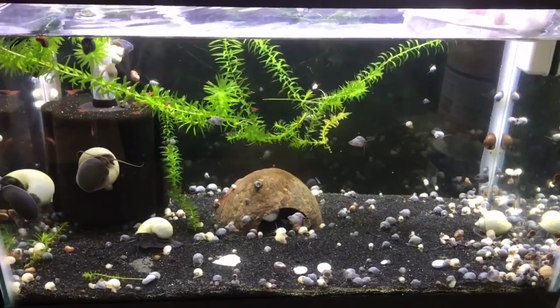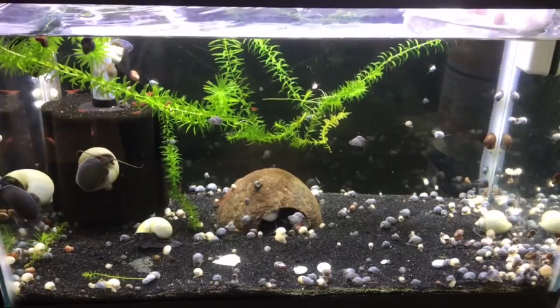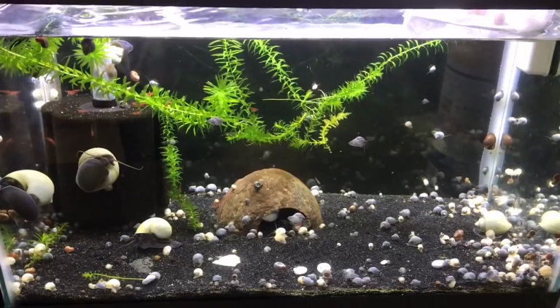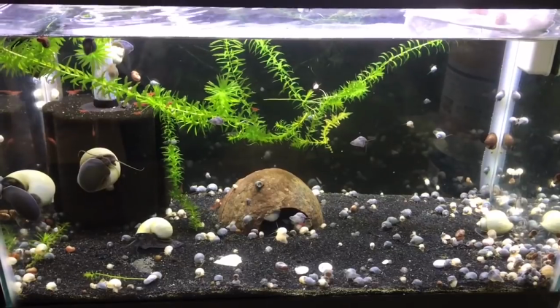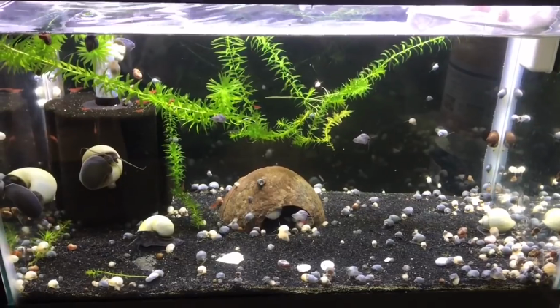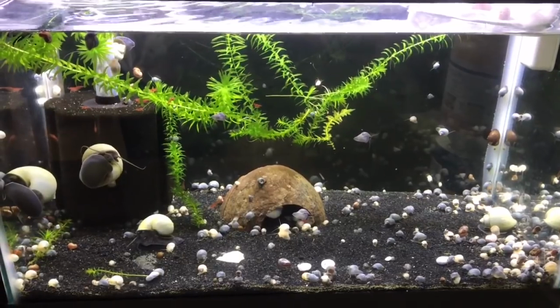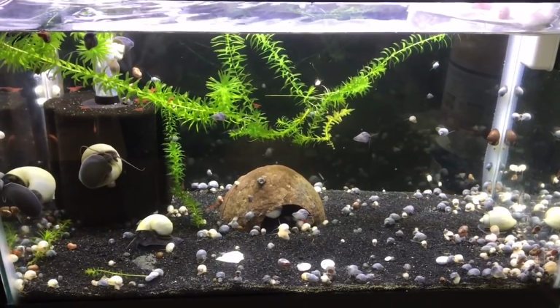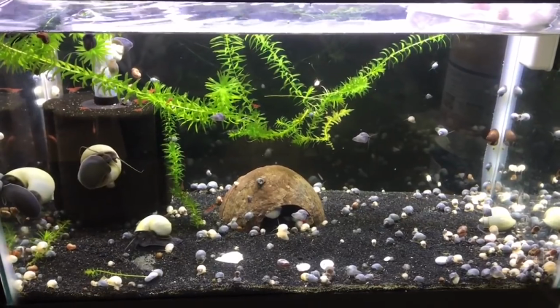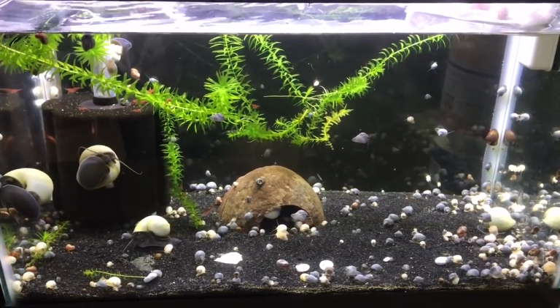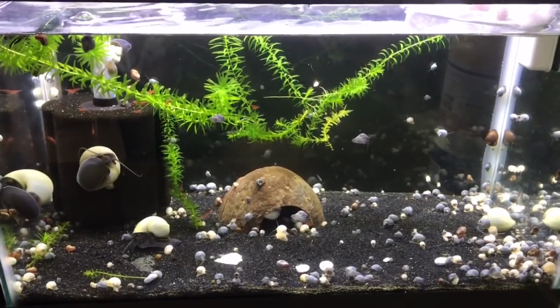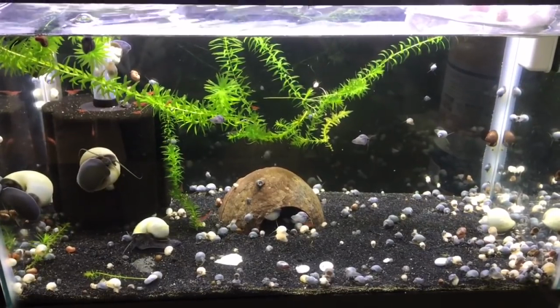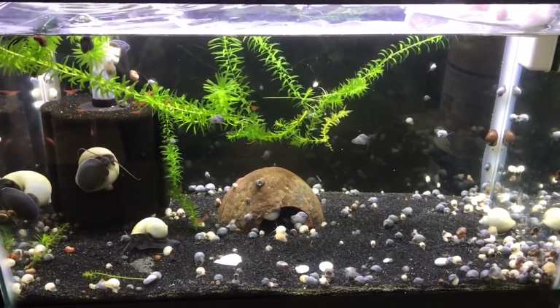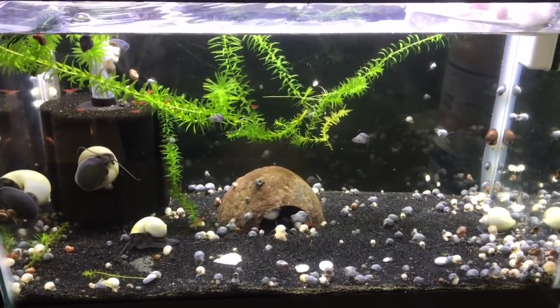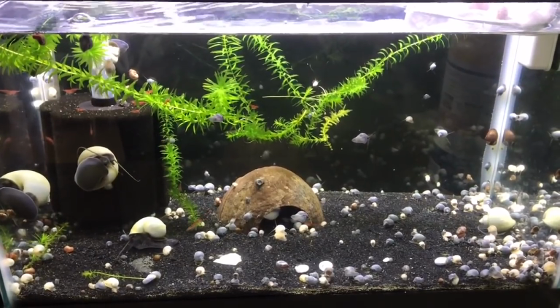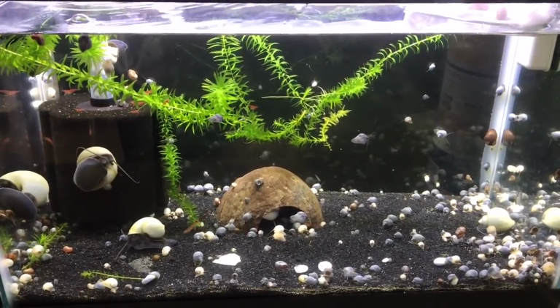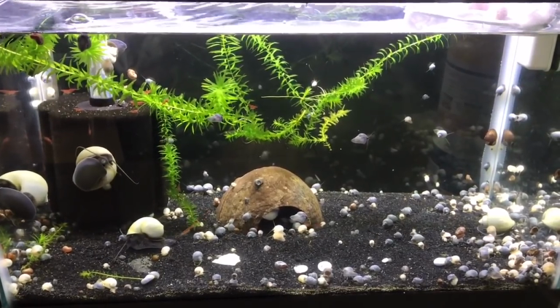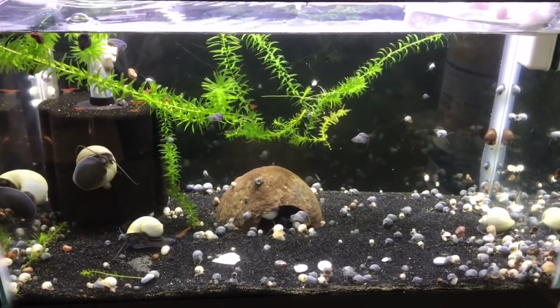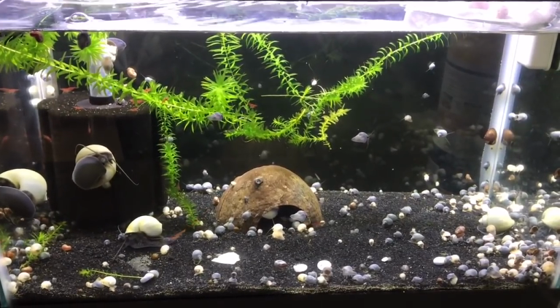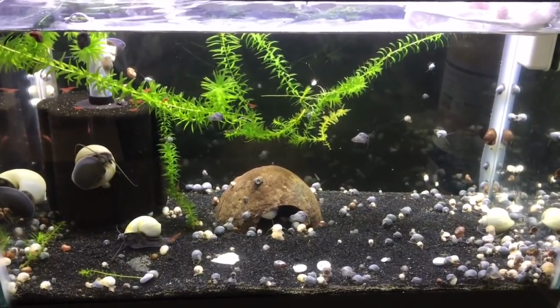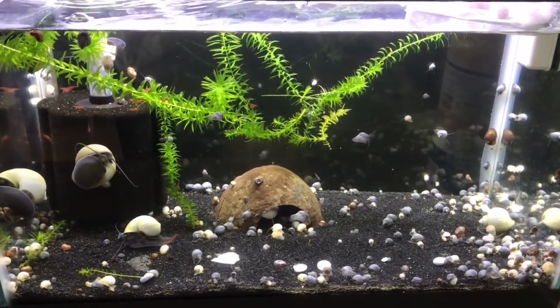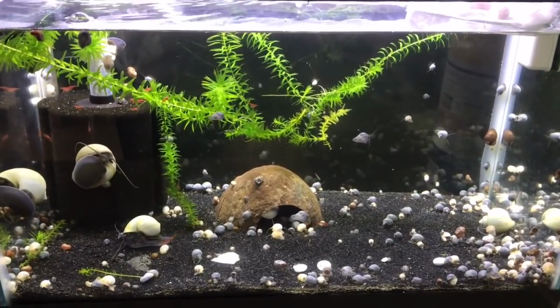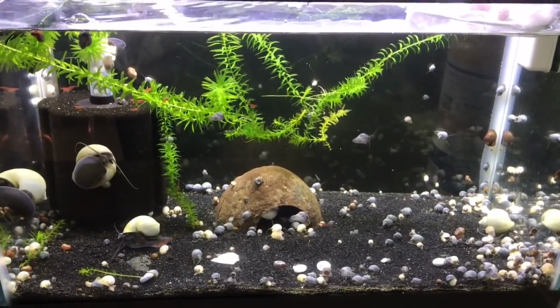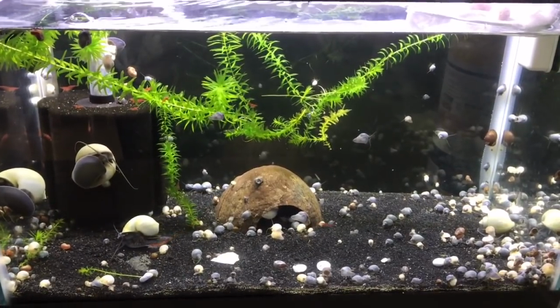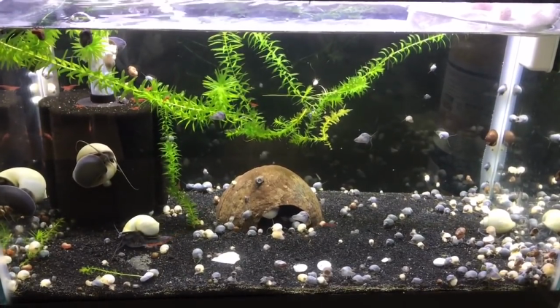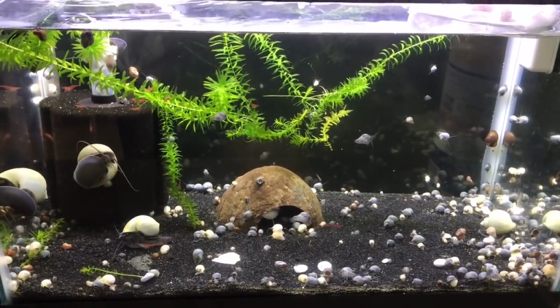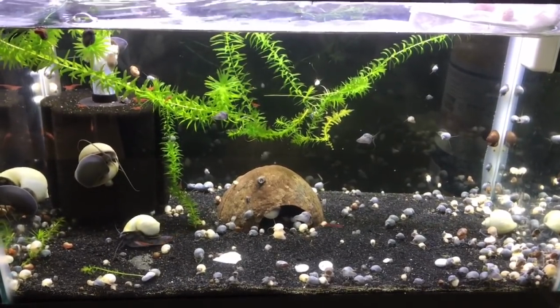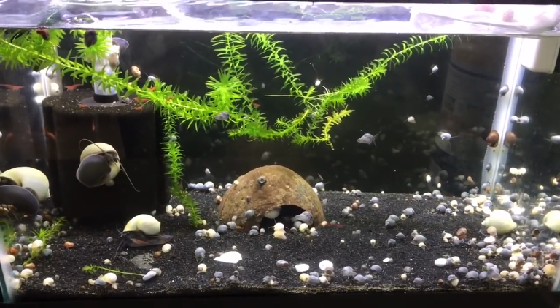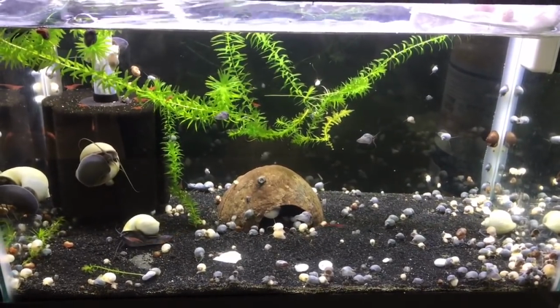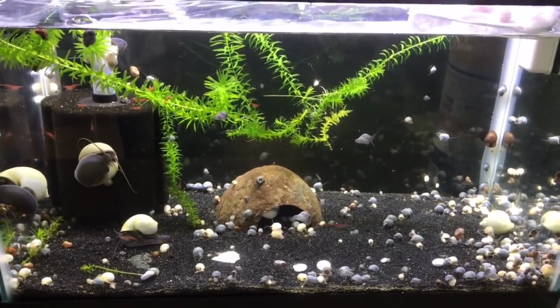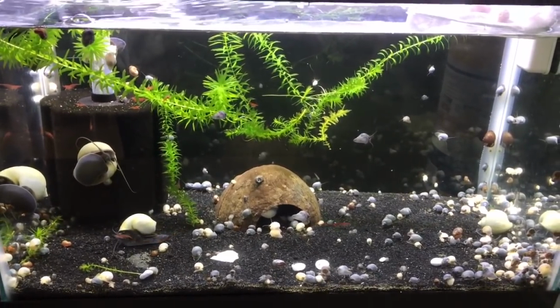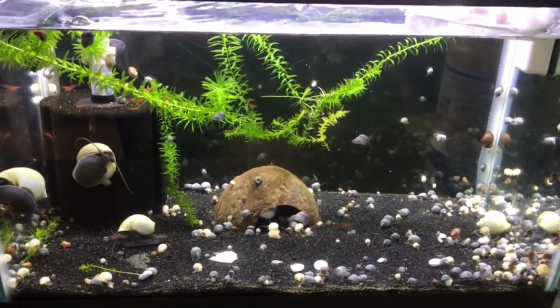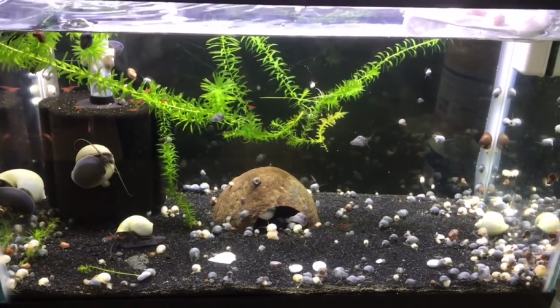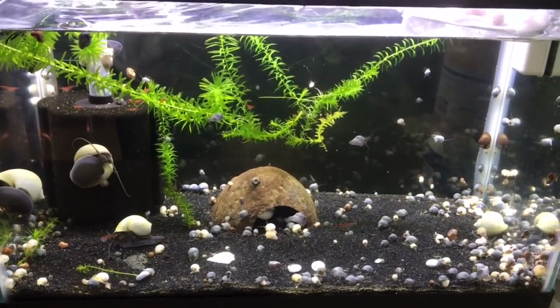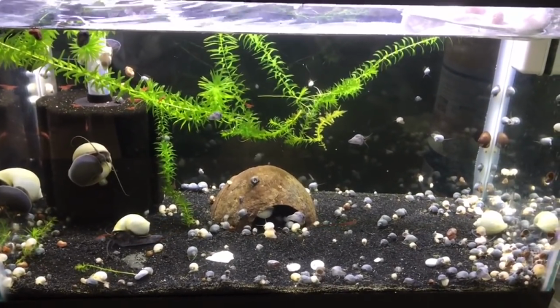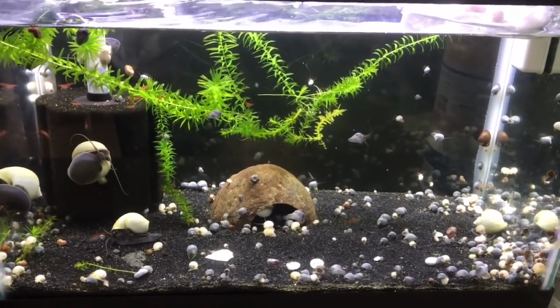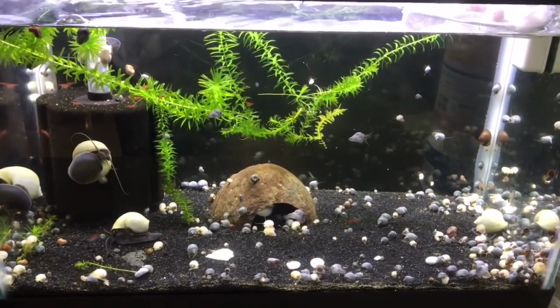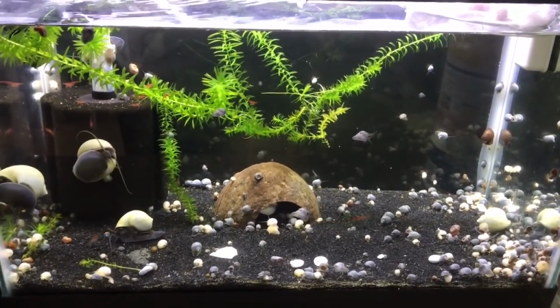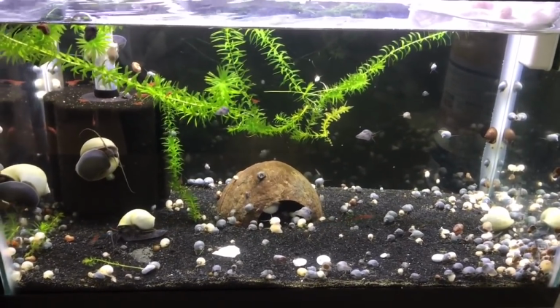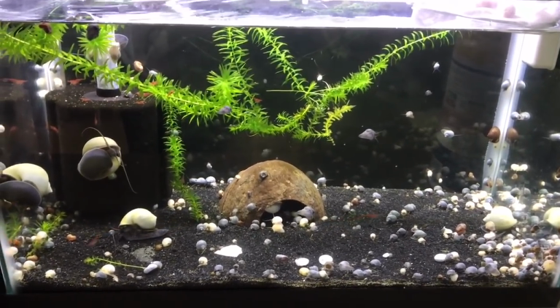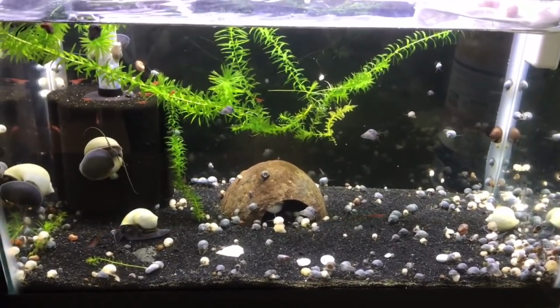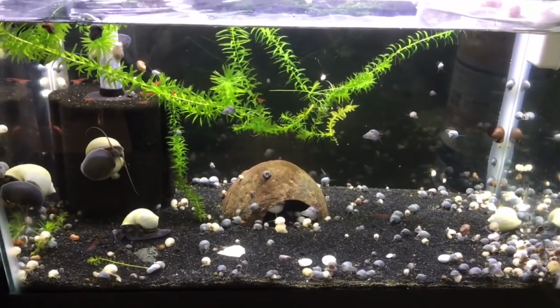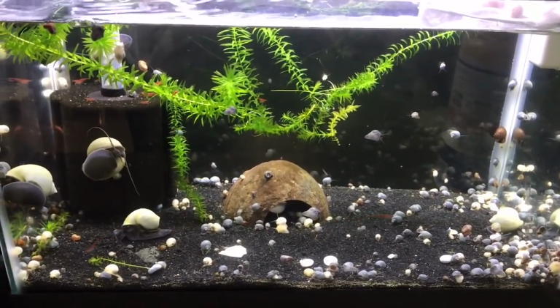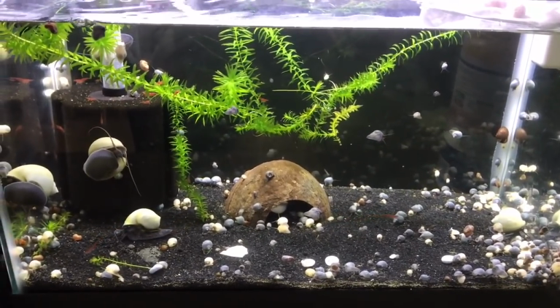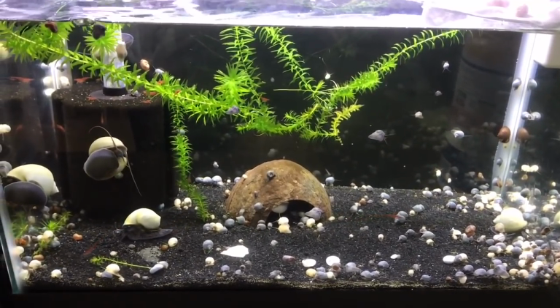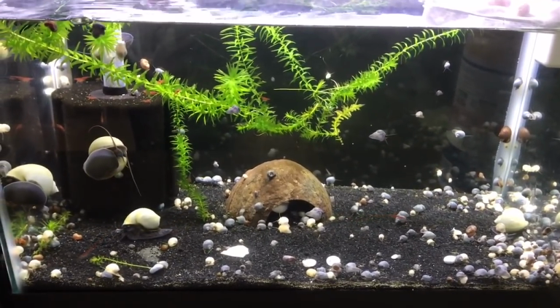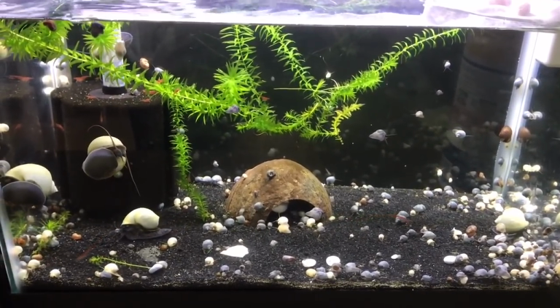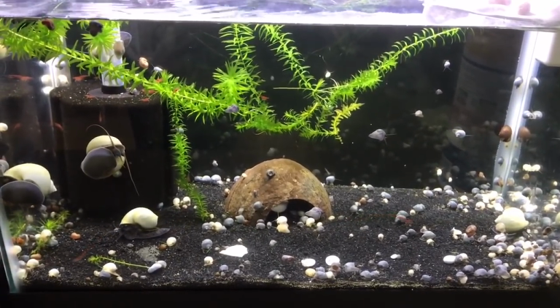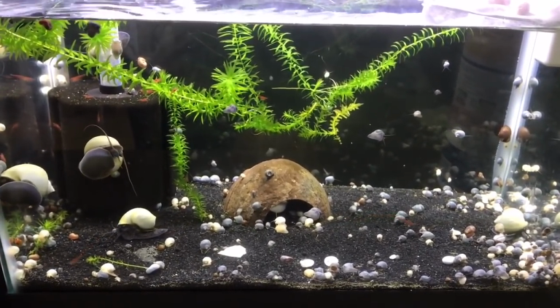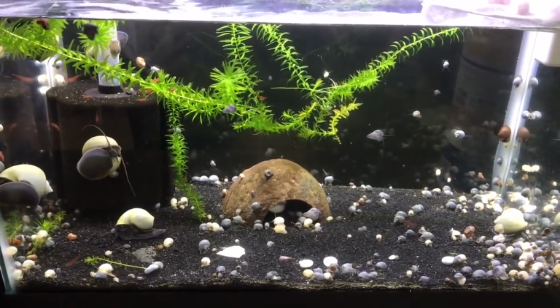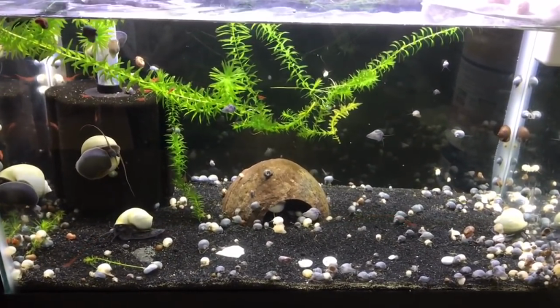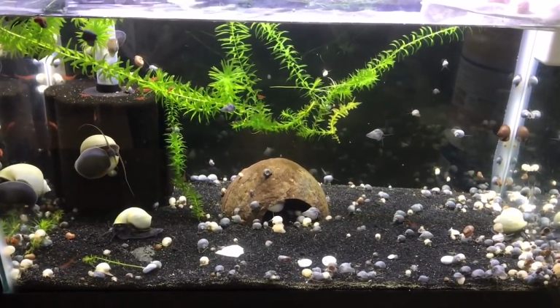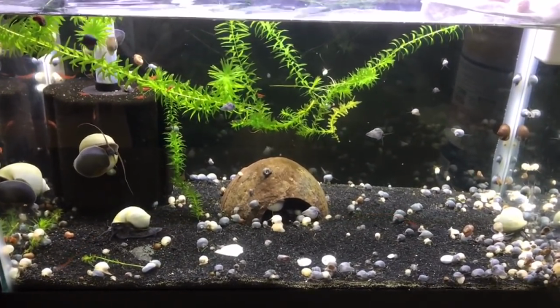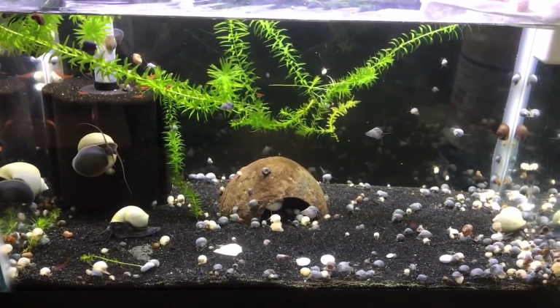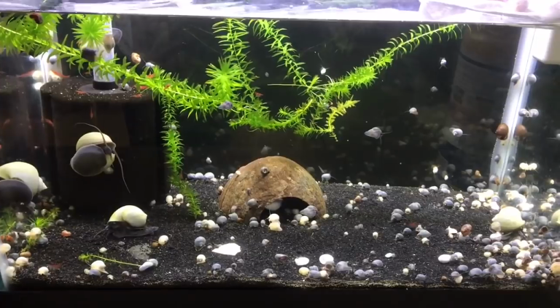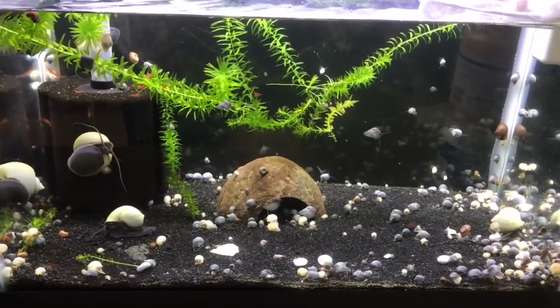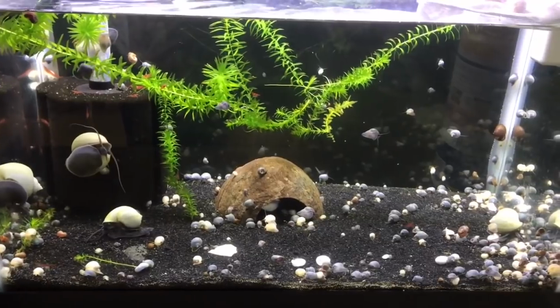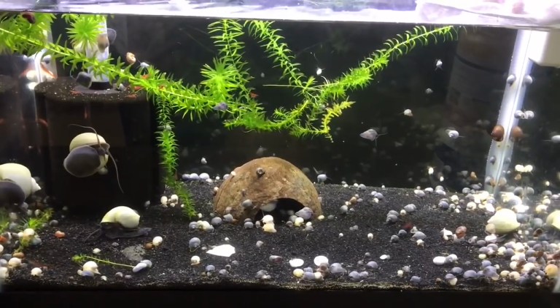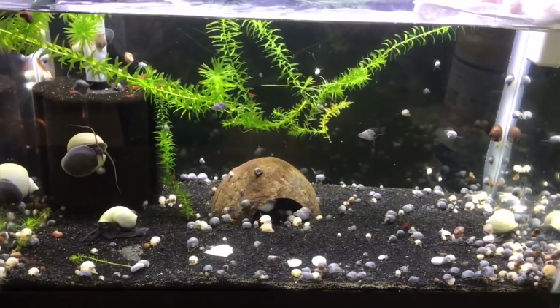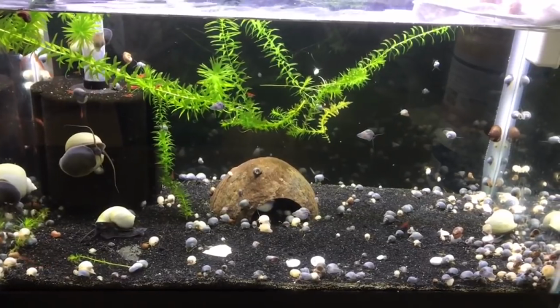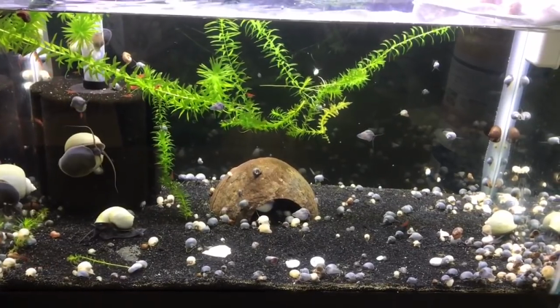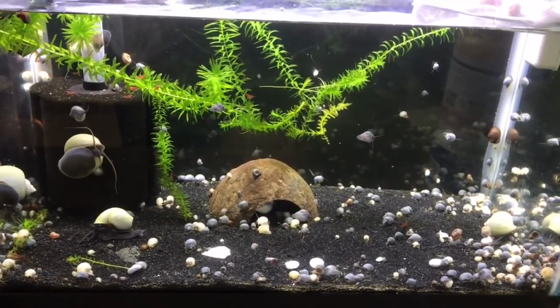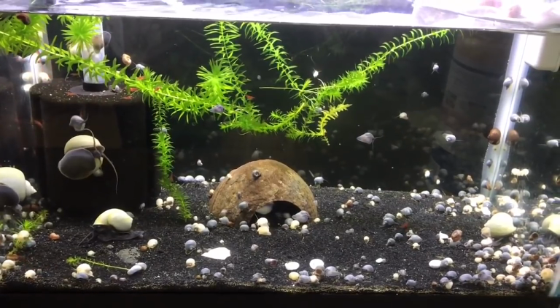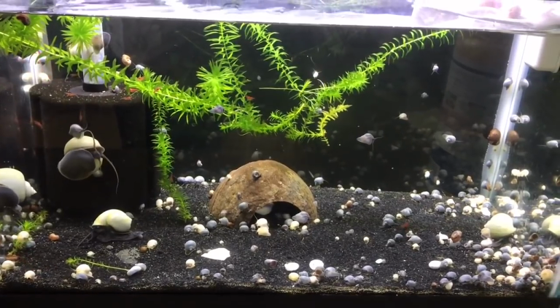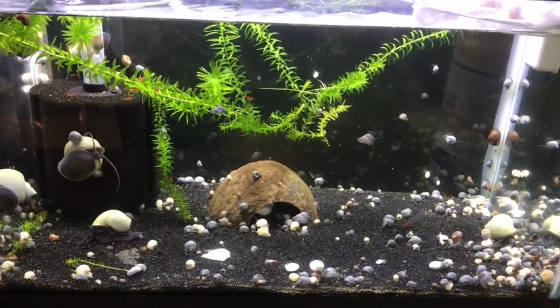Hey everyone, Sheila here from Life with Pets. Today I thought I would do a video on breeding mystery snails.